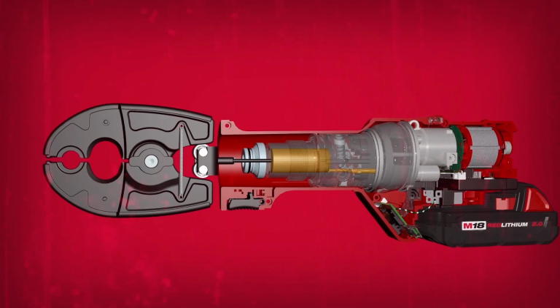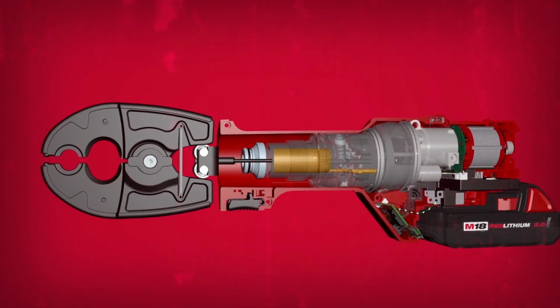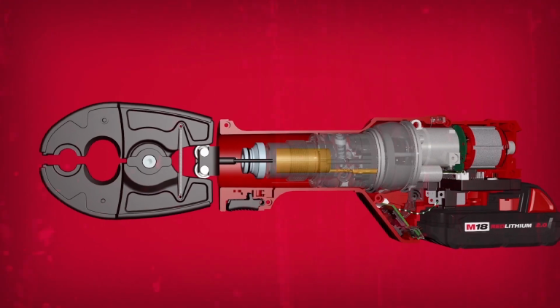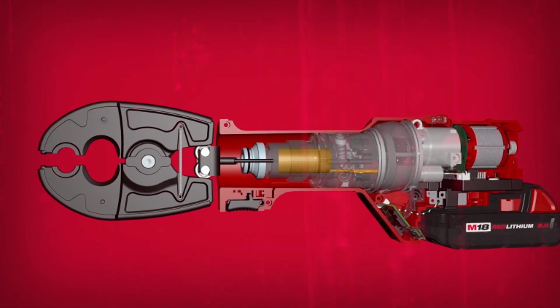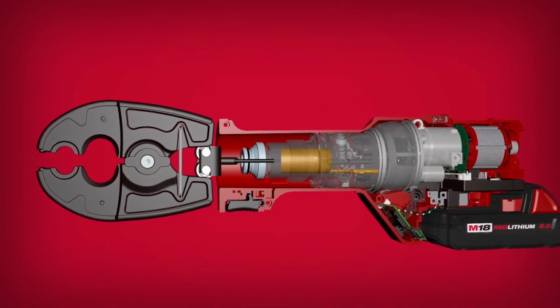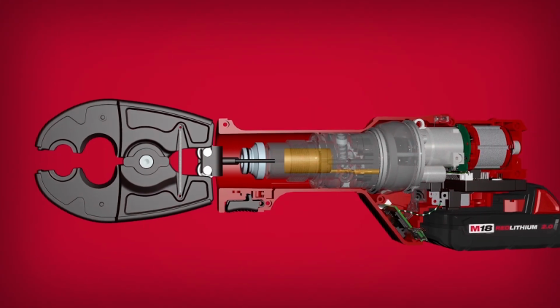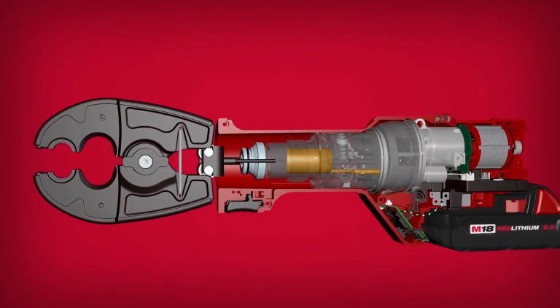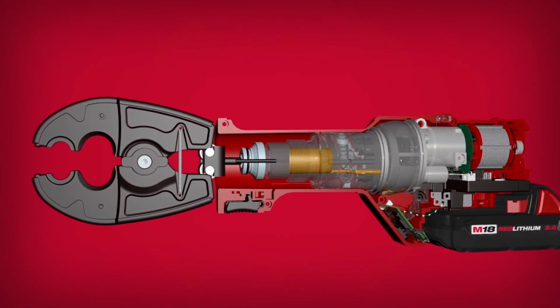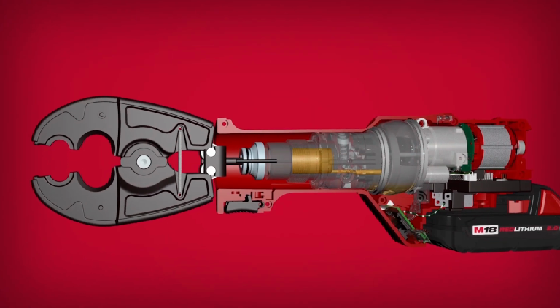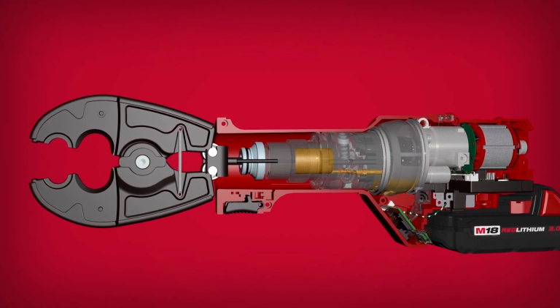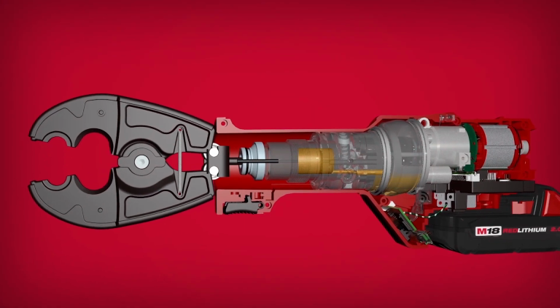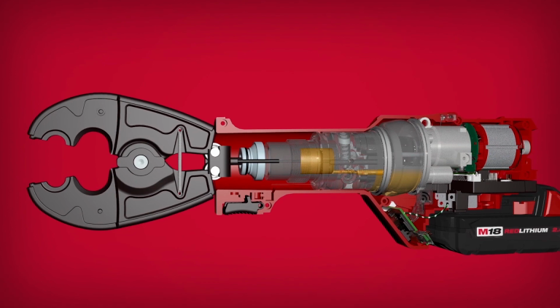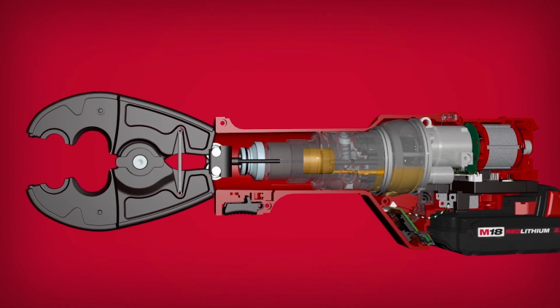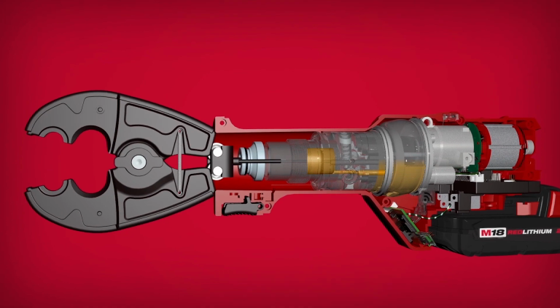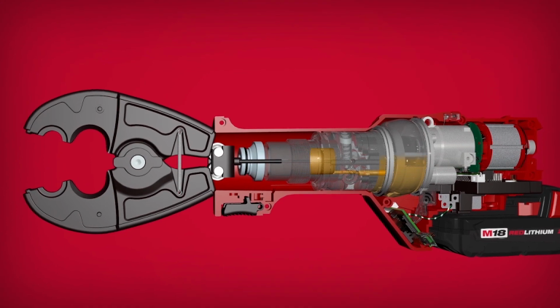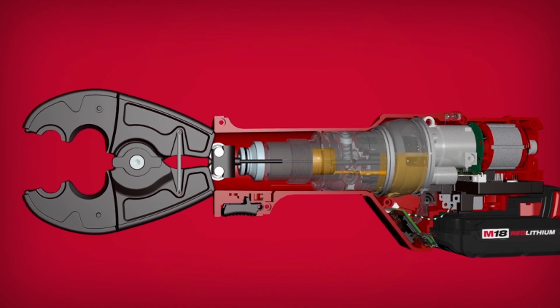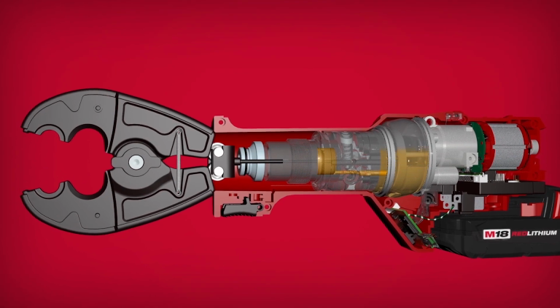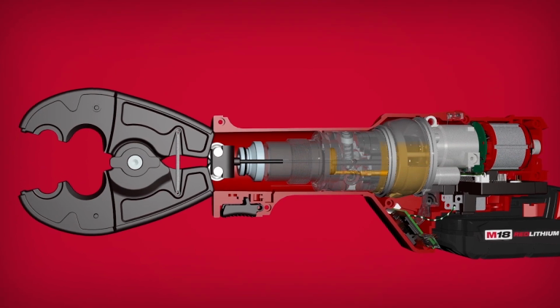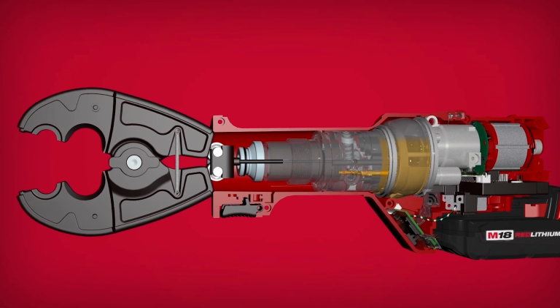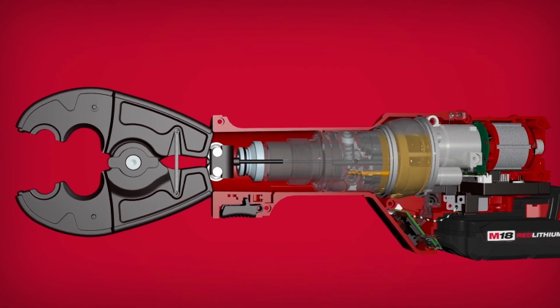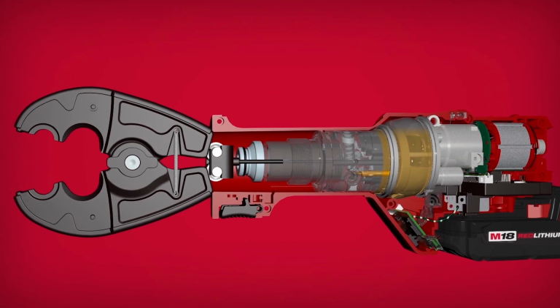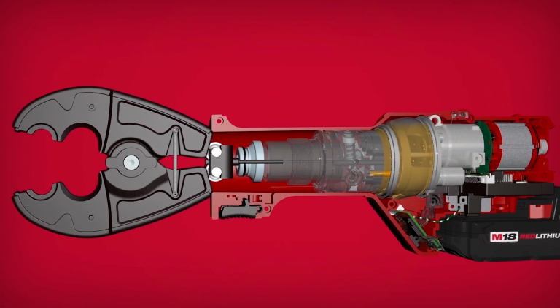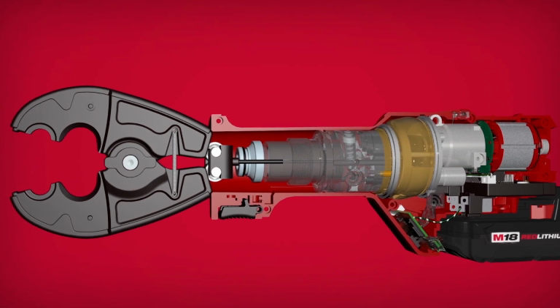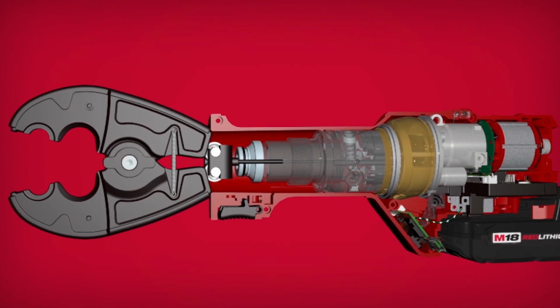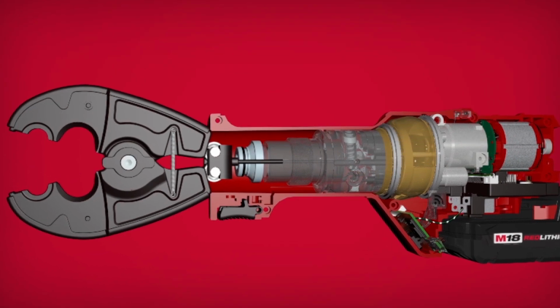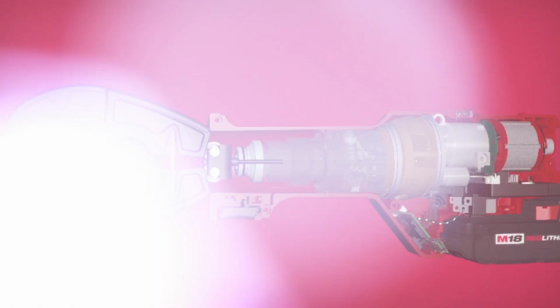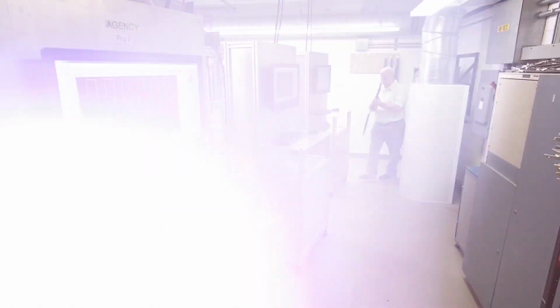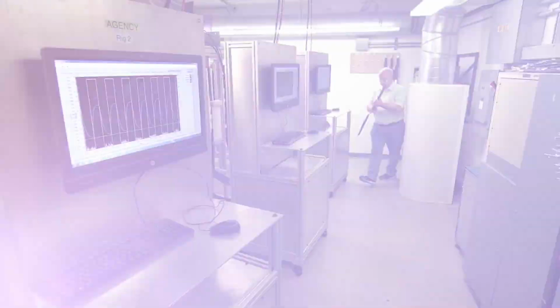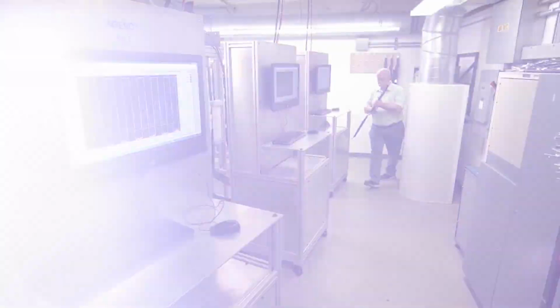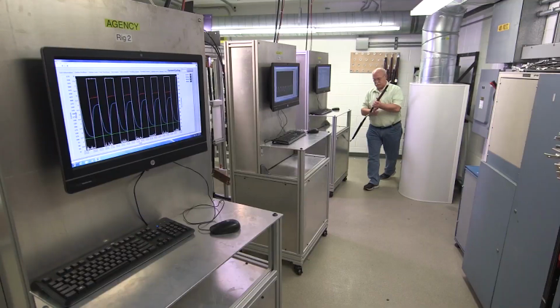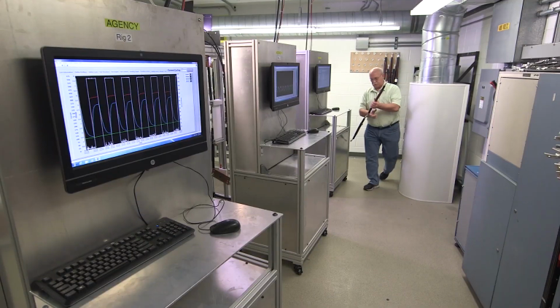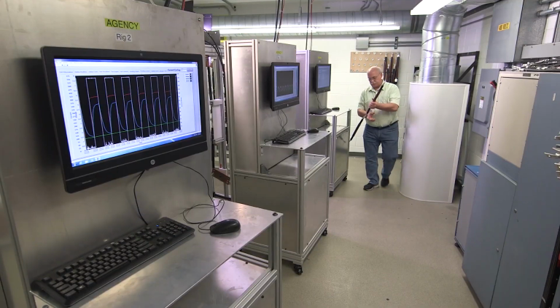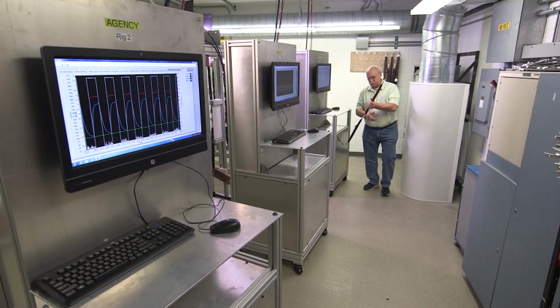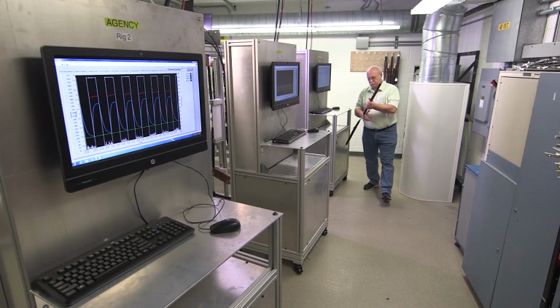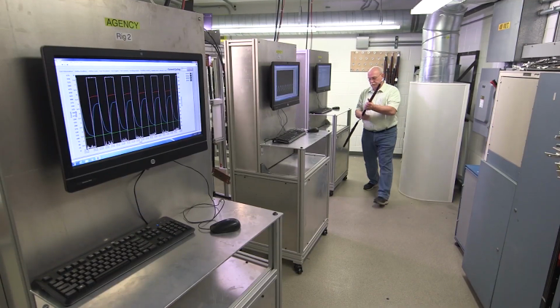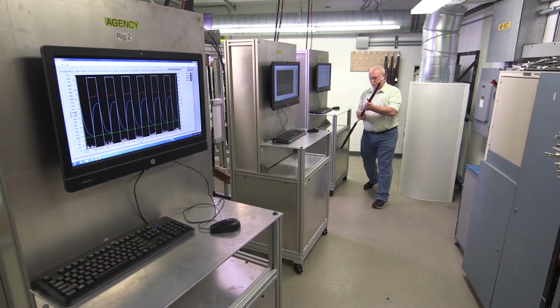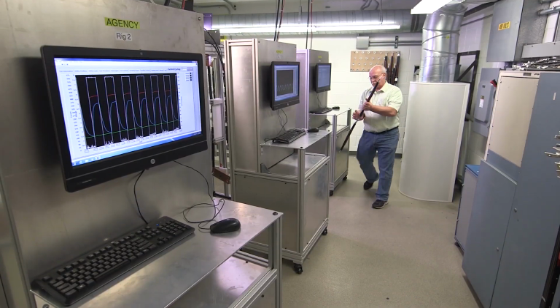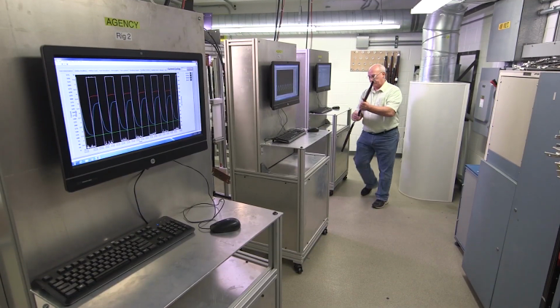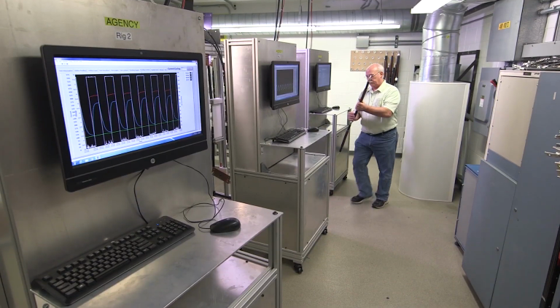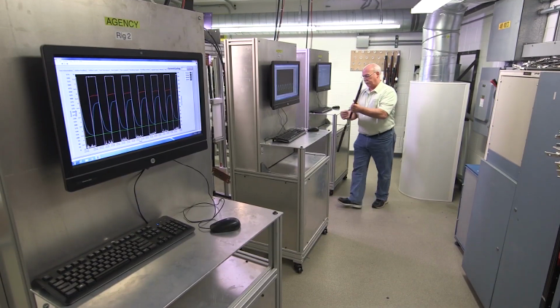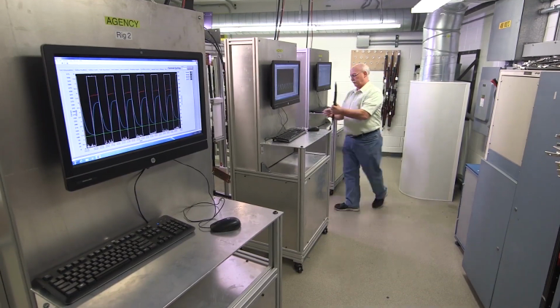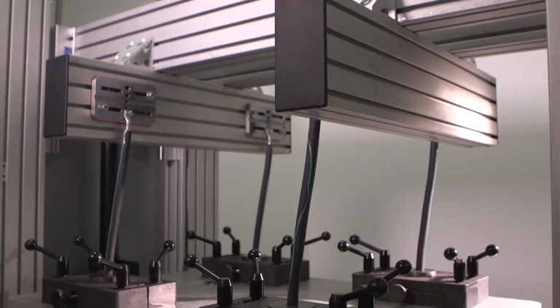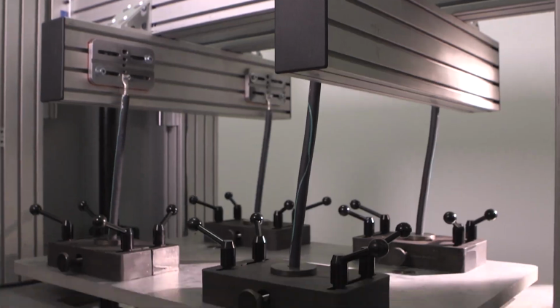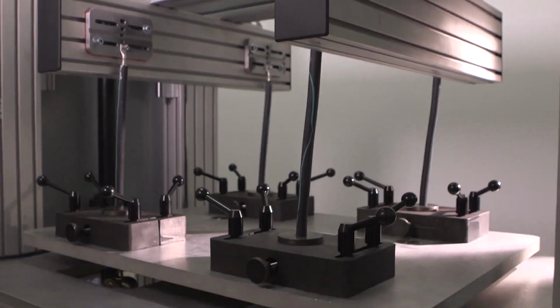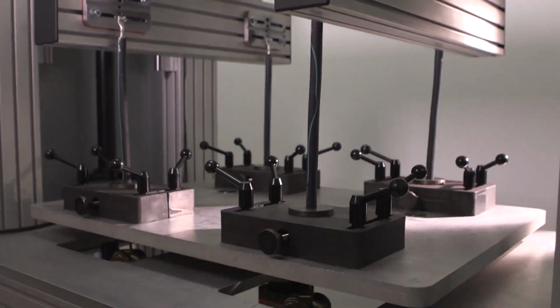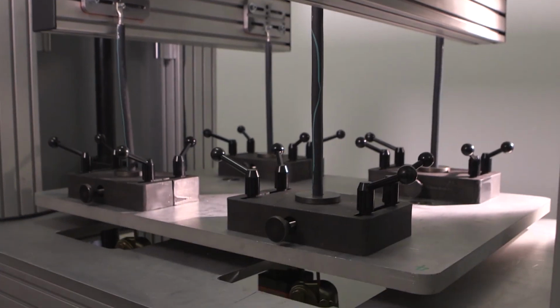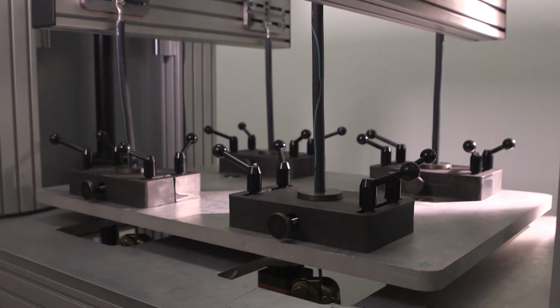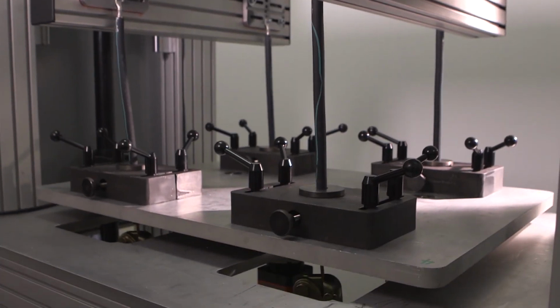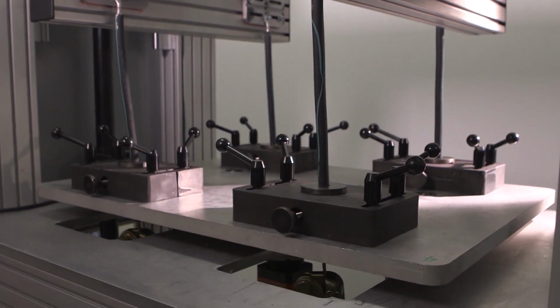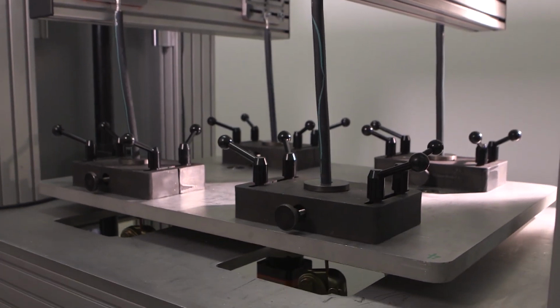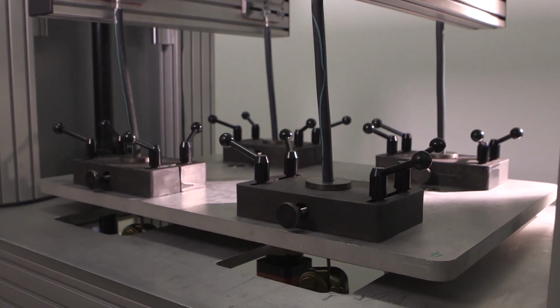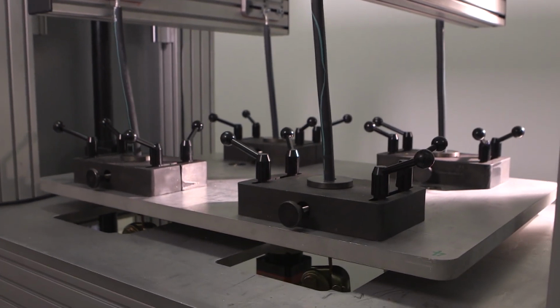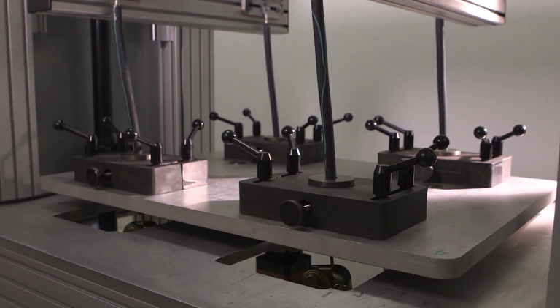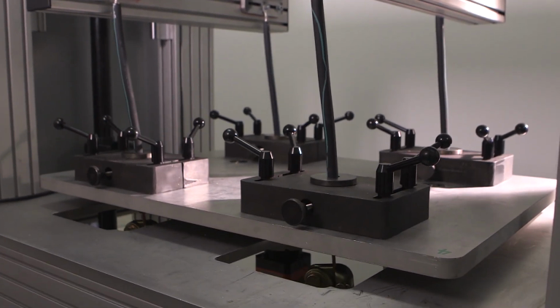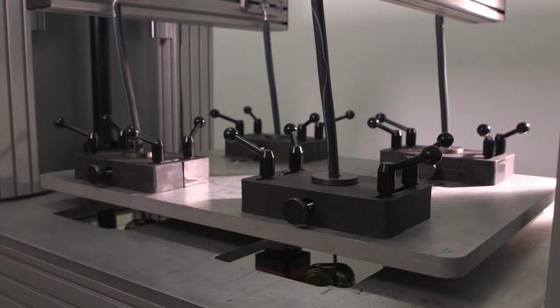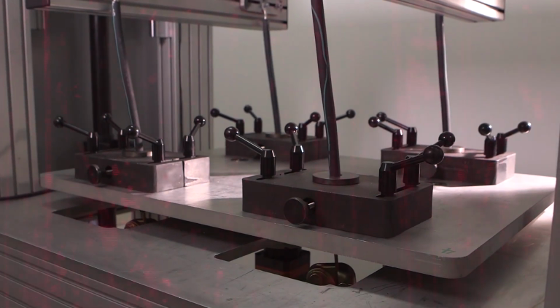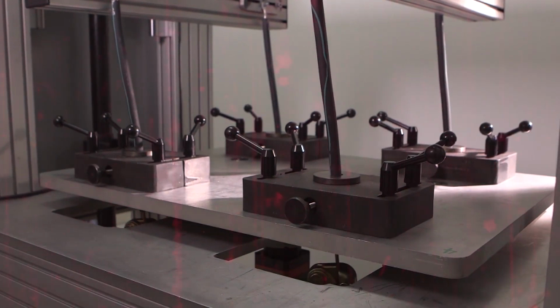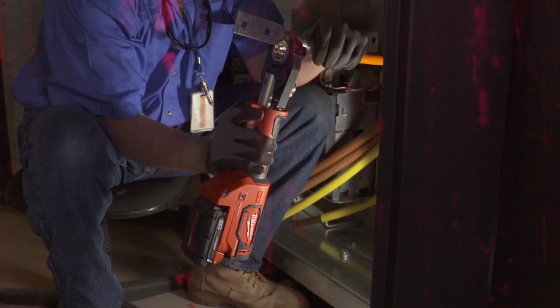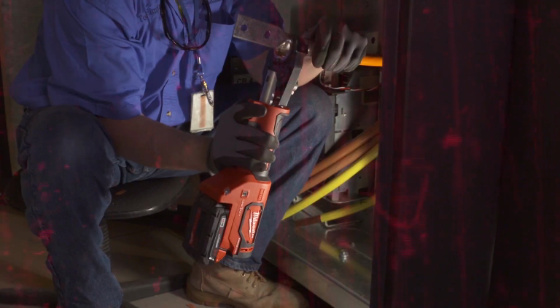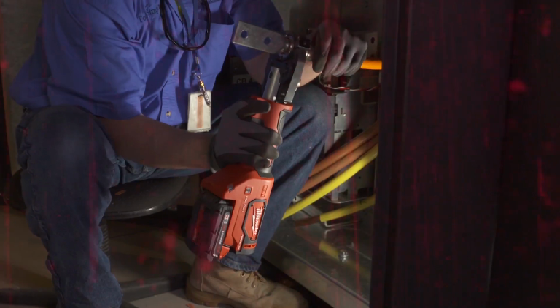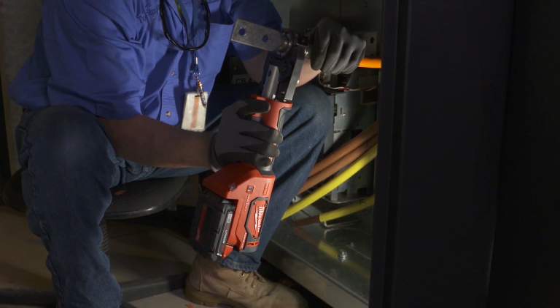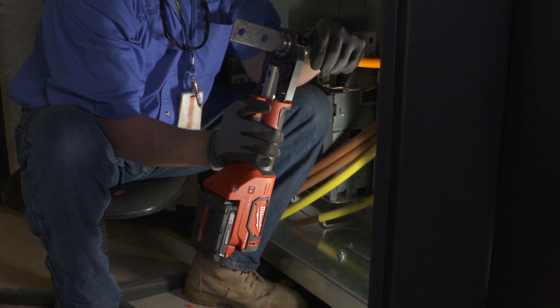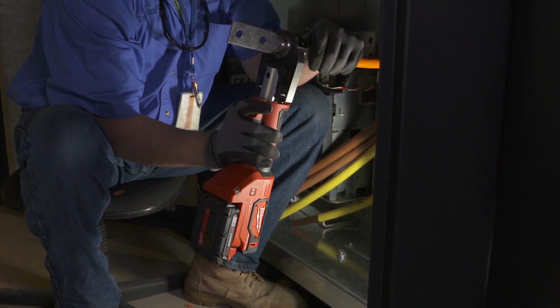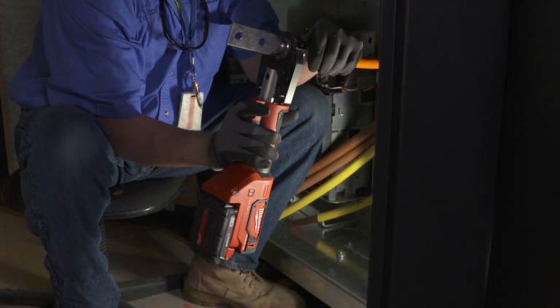We leveraged hydraulic expertise from around the world, and we also used third-party testing agencies like UL to help us build some of our test competencies.